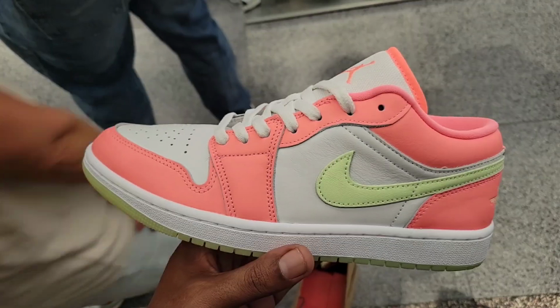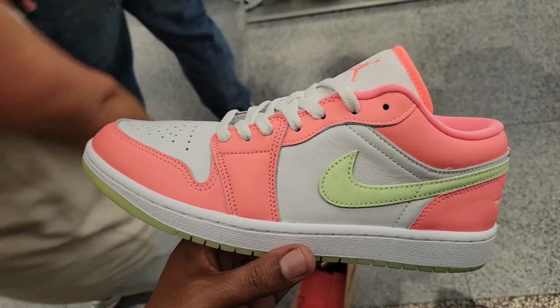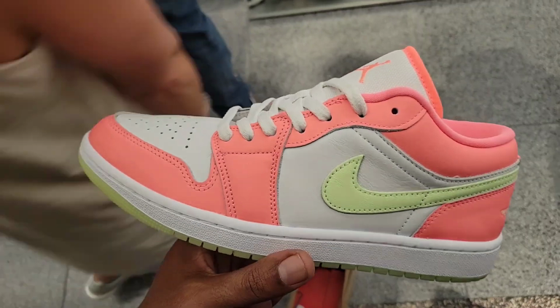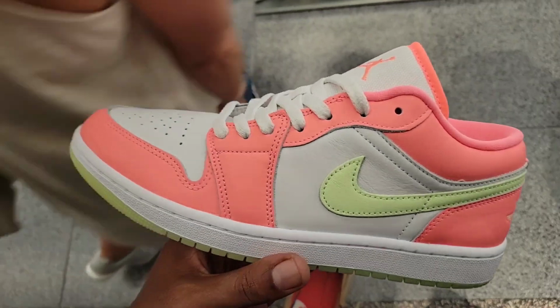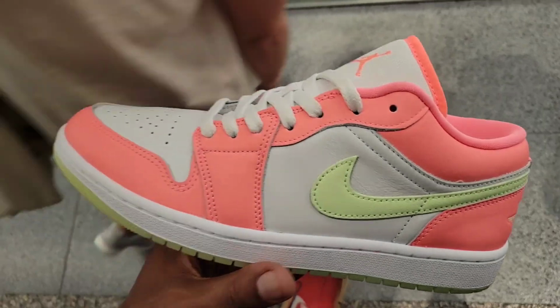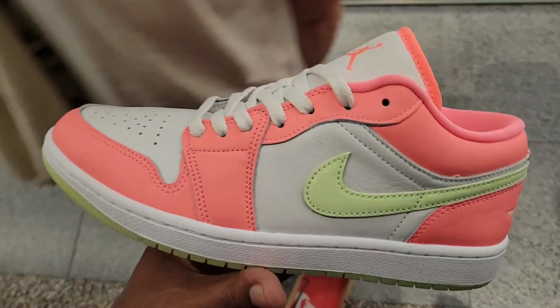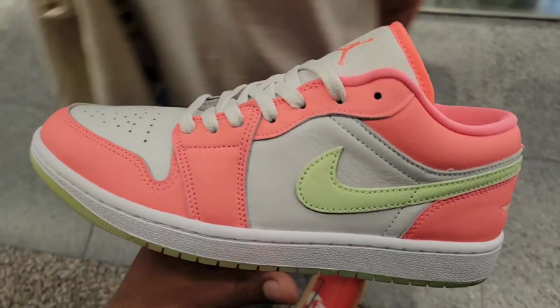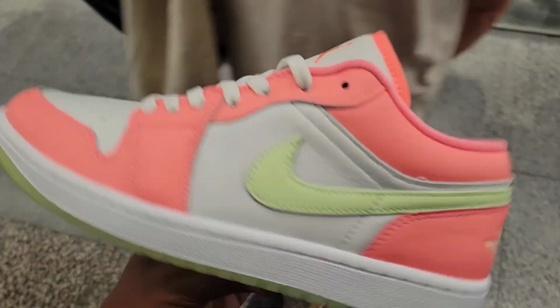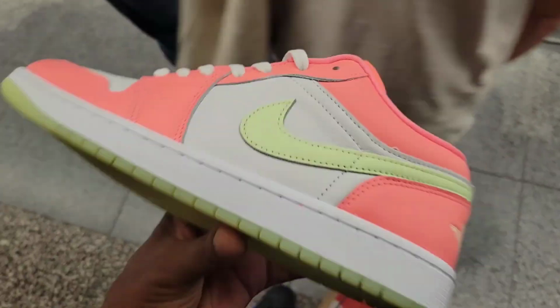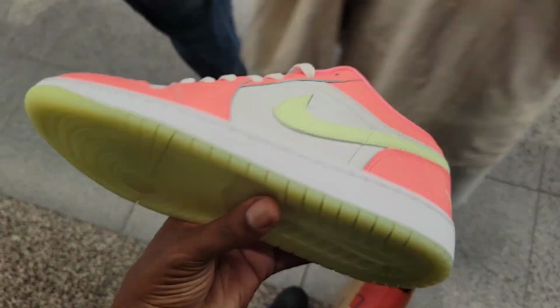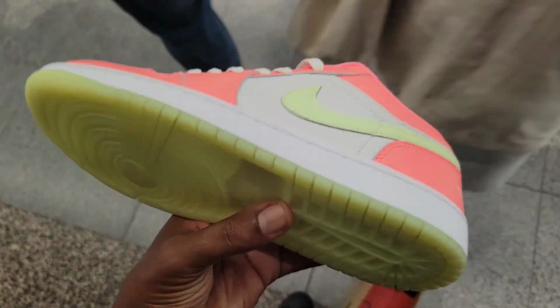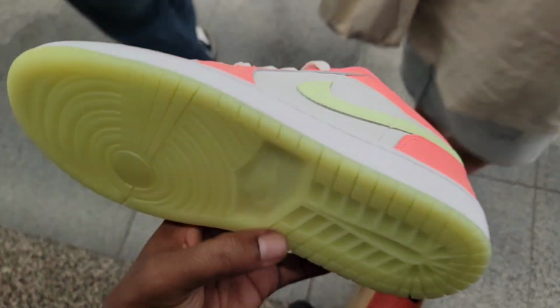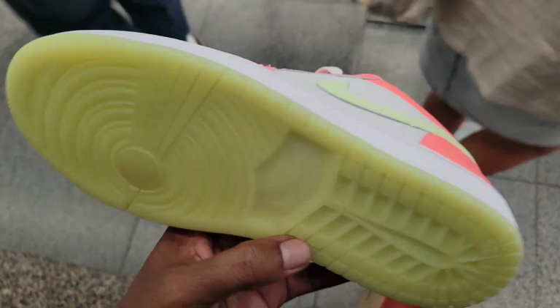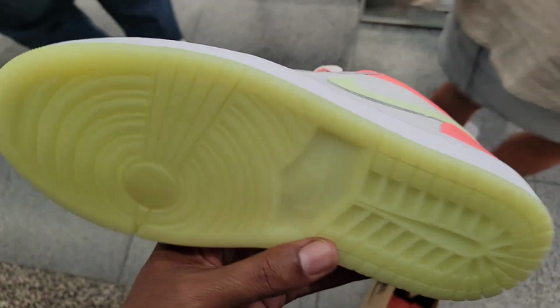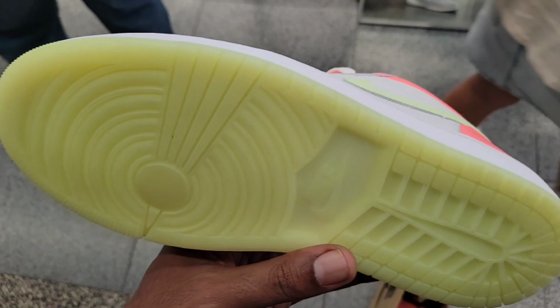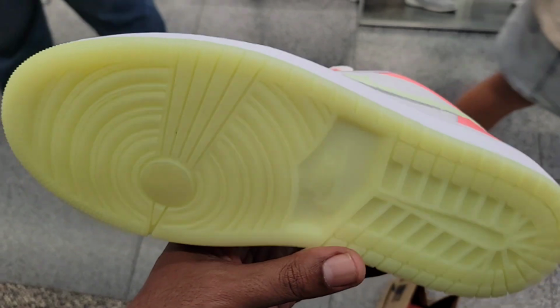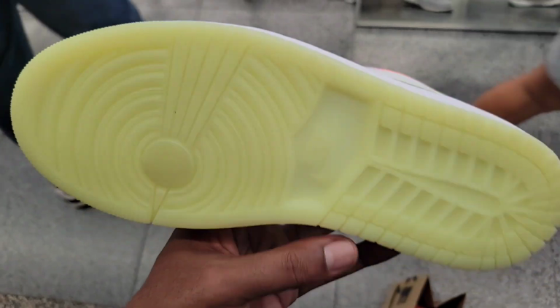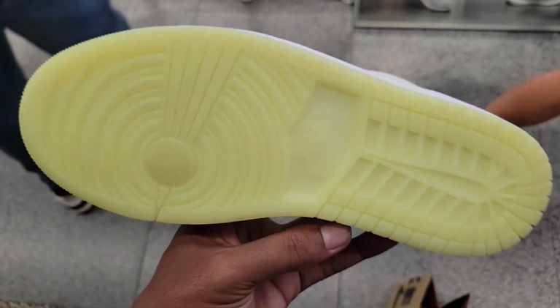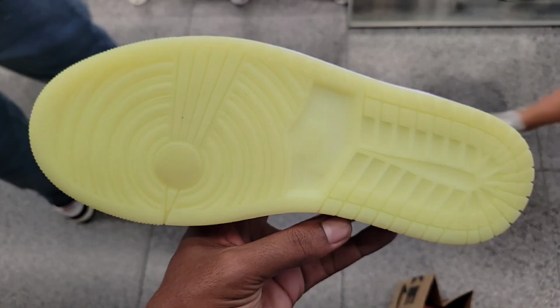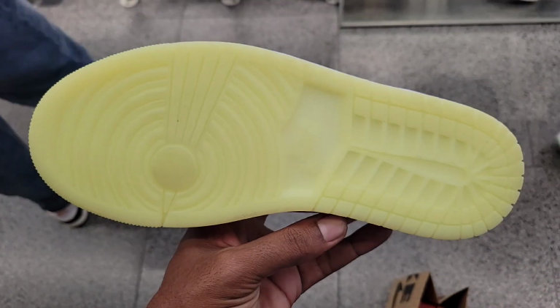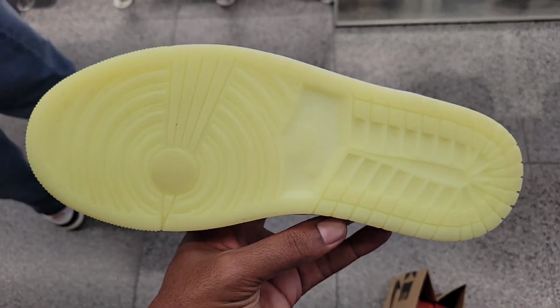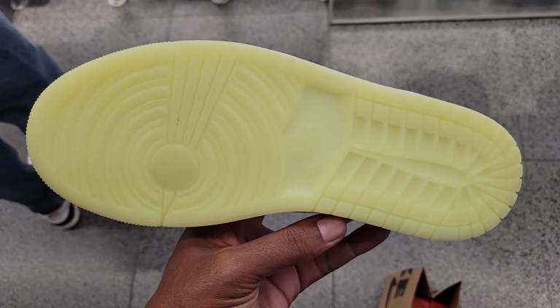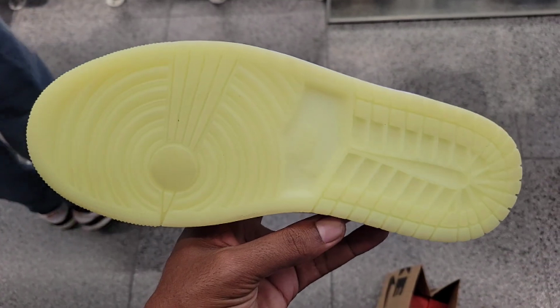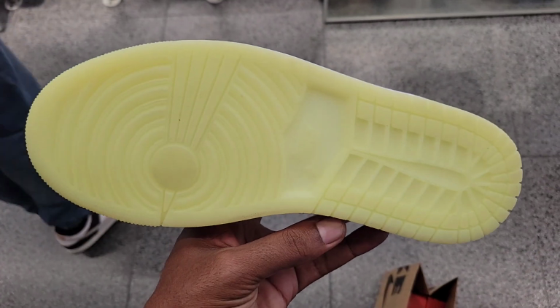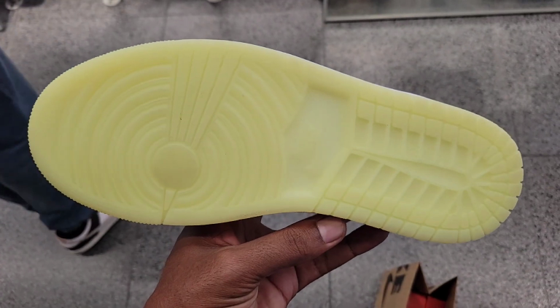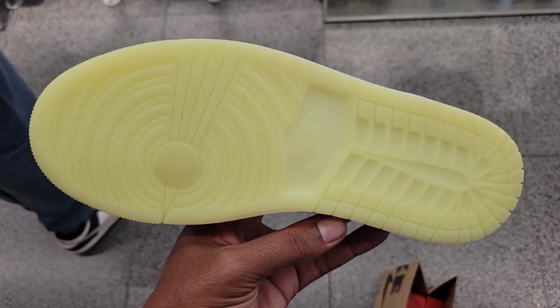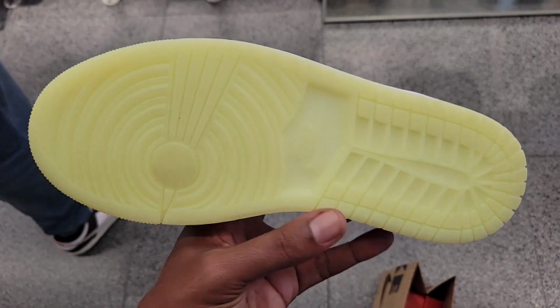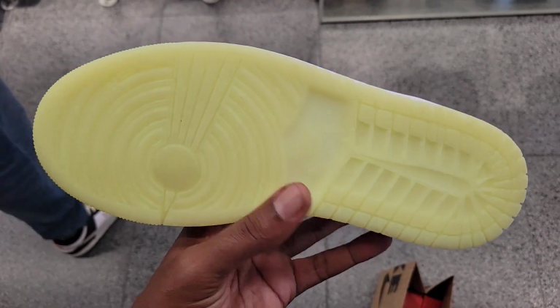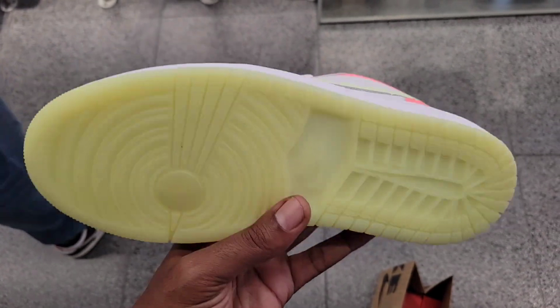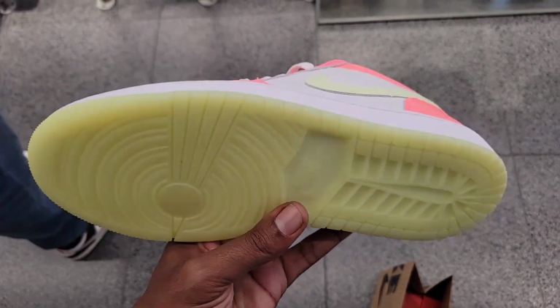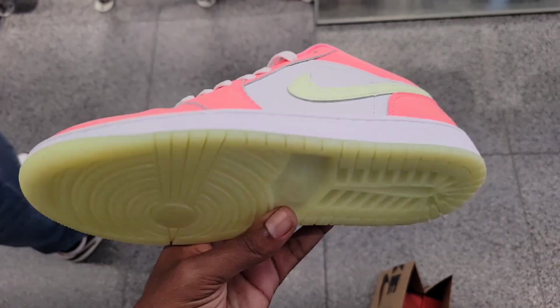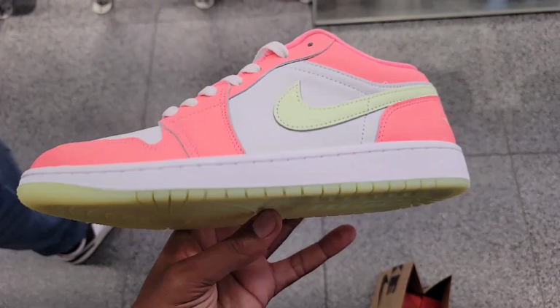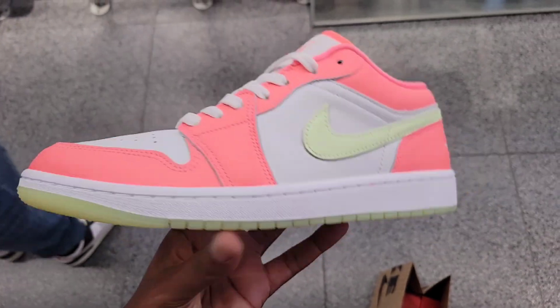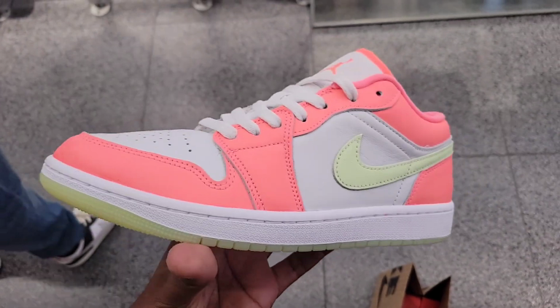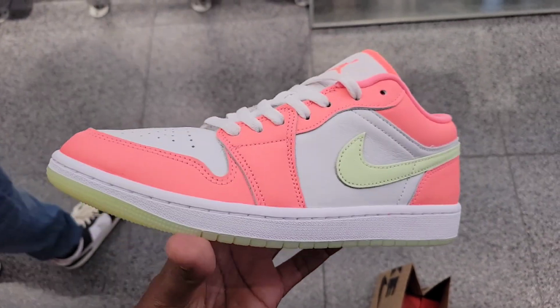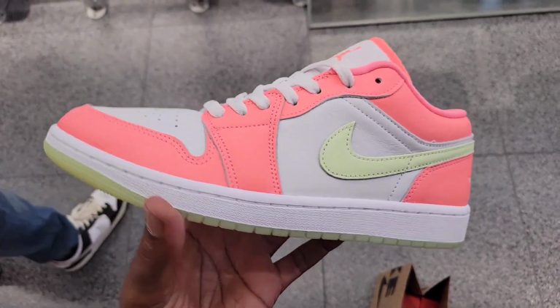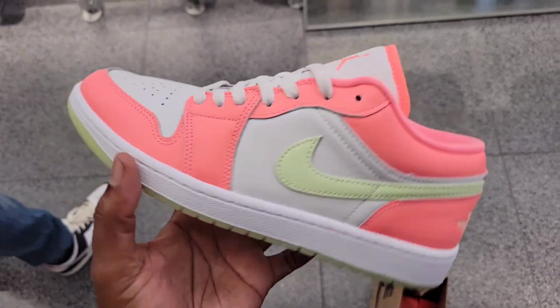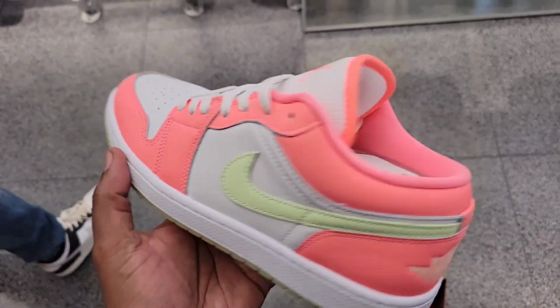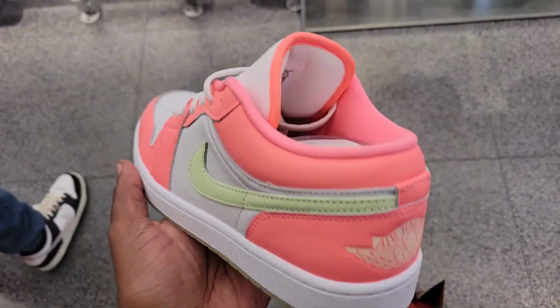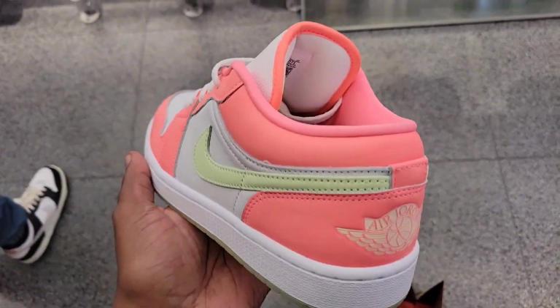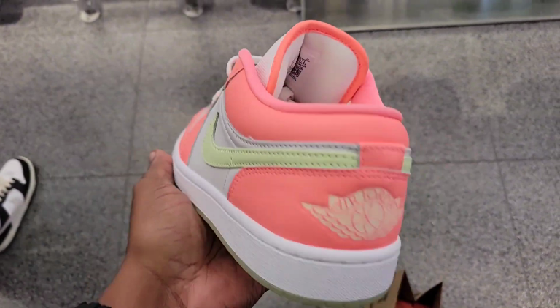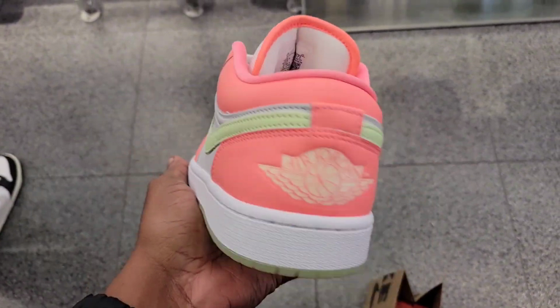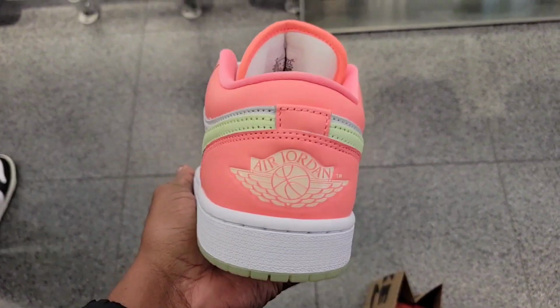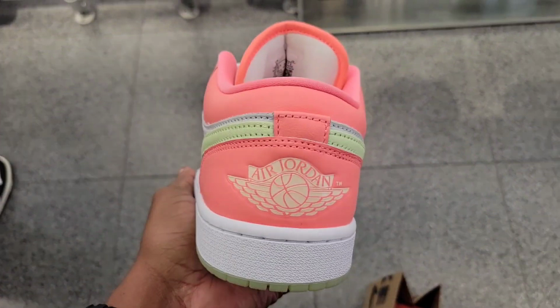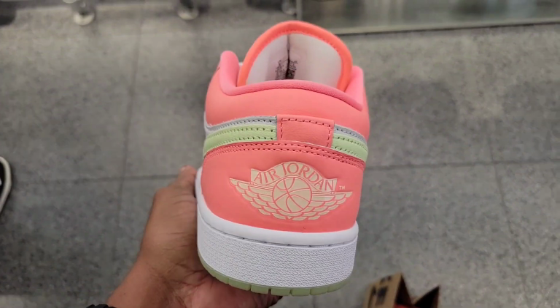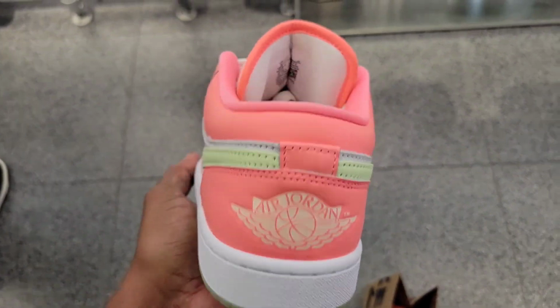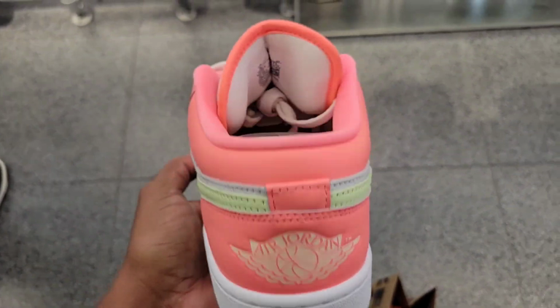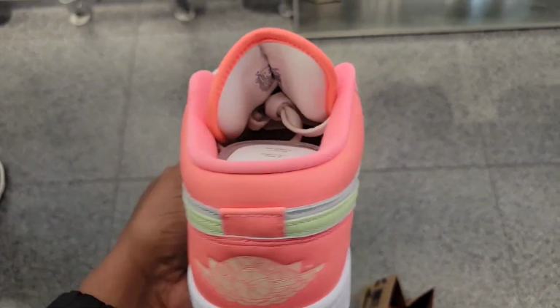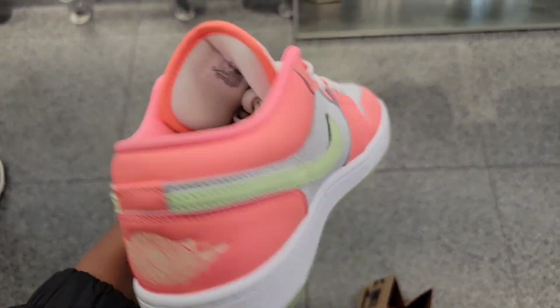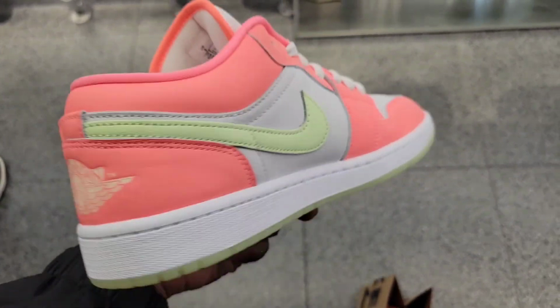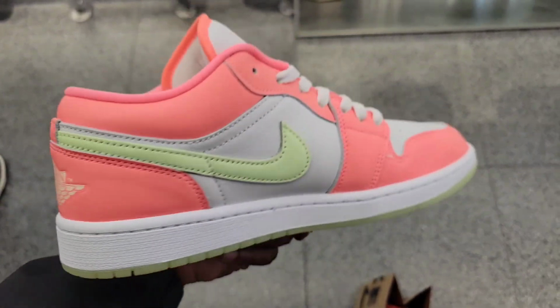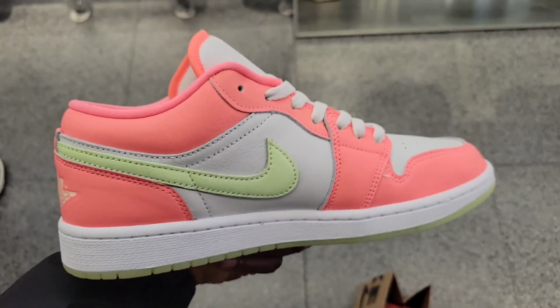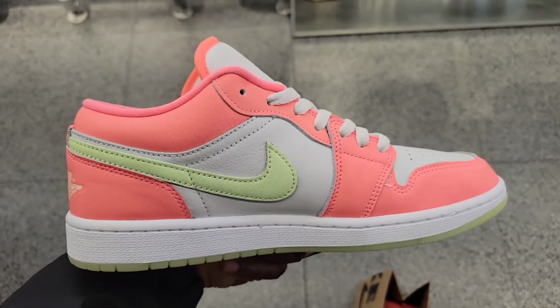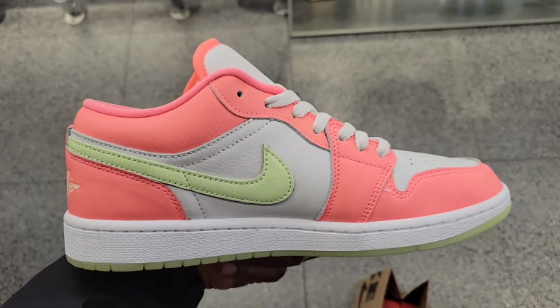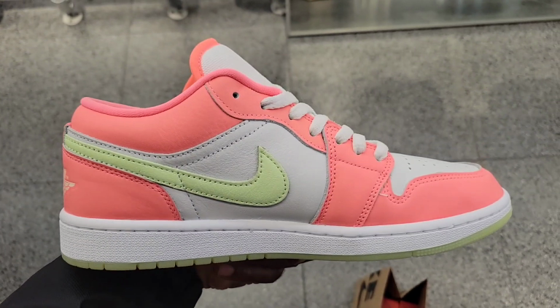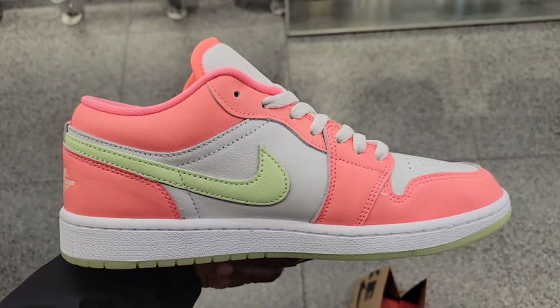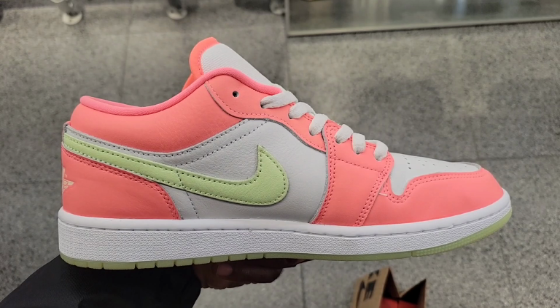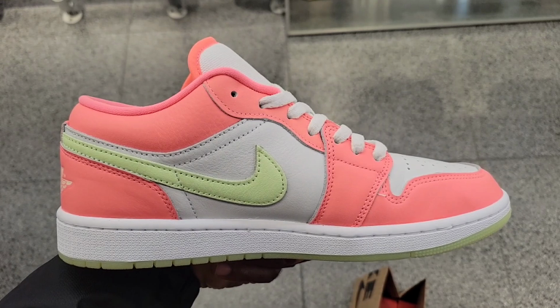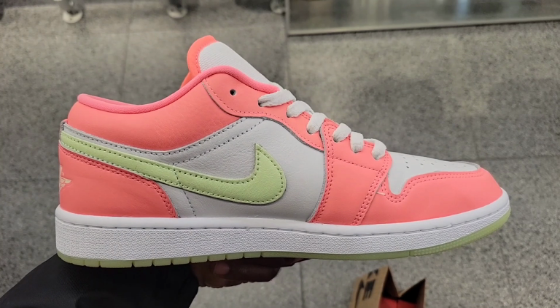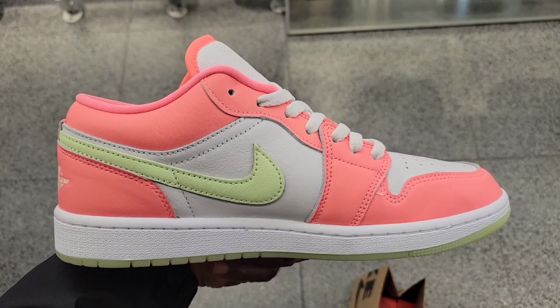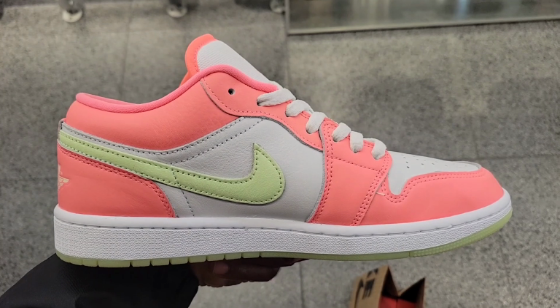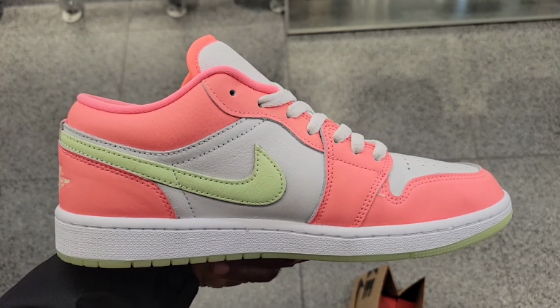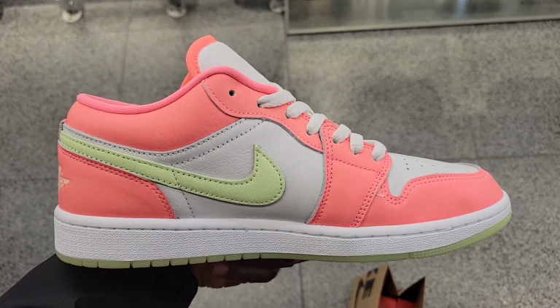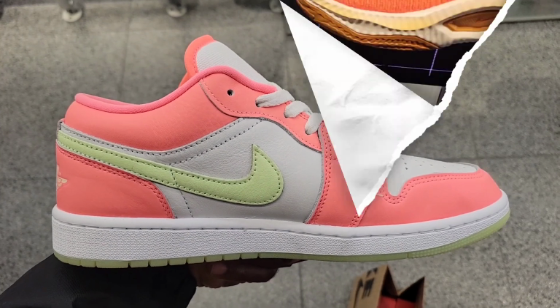The color combination is different — it also looks like it glows blue in the dark, but I'm not sure if it actually does. Let me know what you guys think about these Jordan 1s.